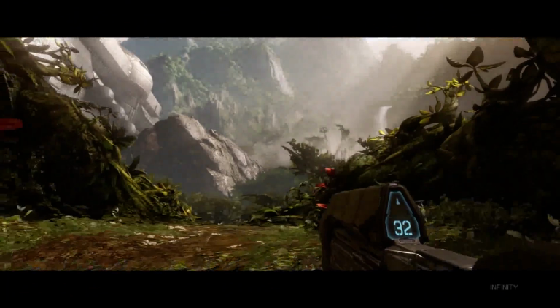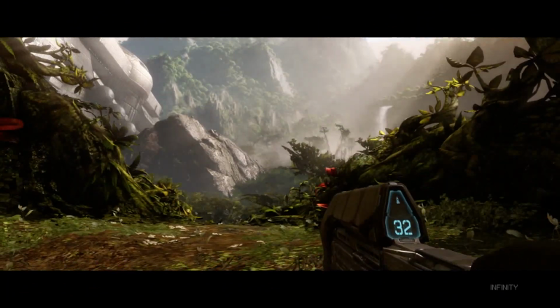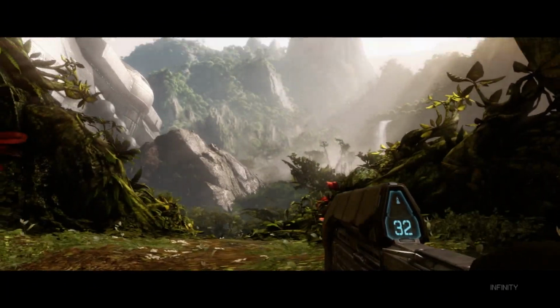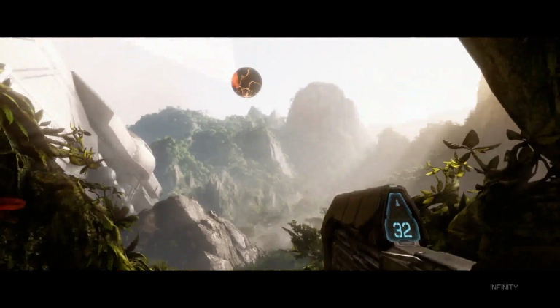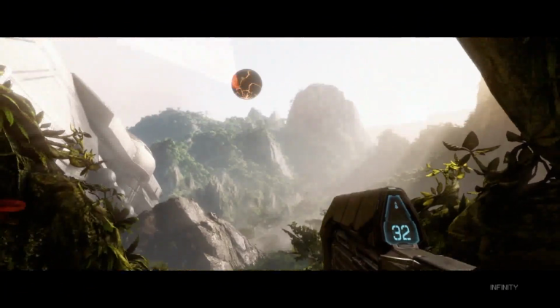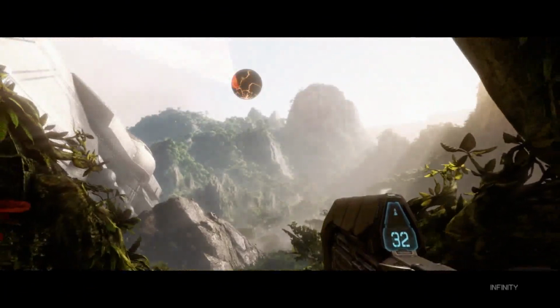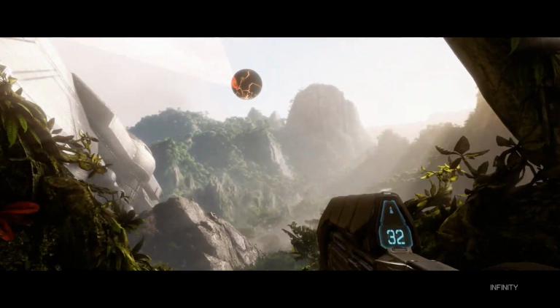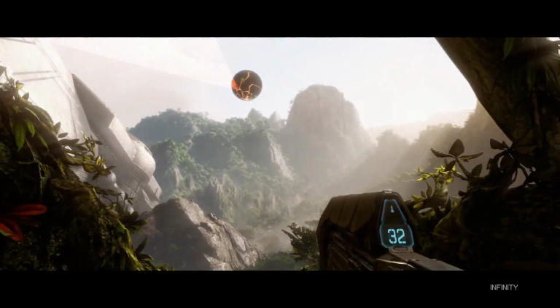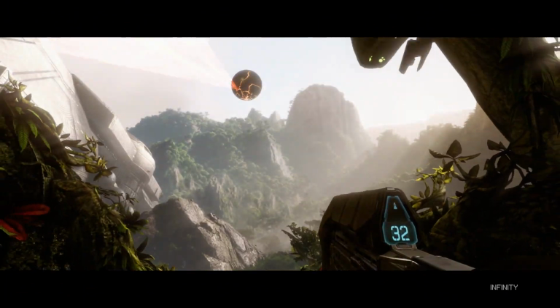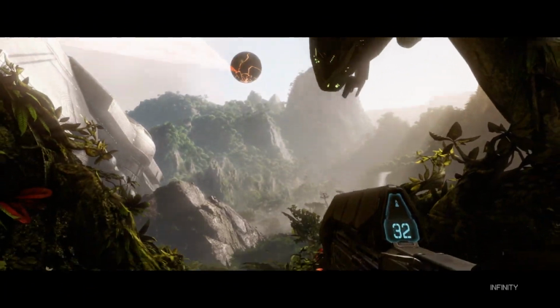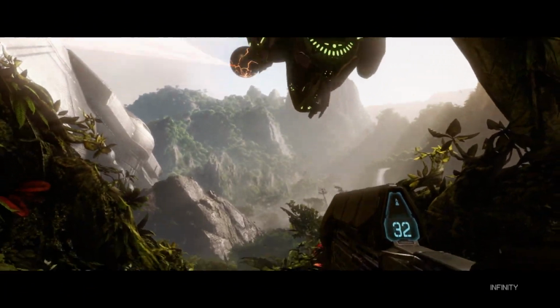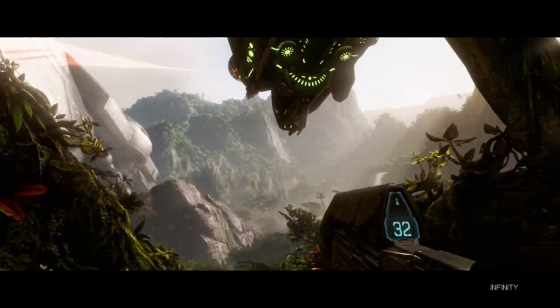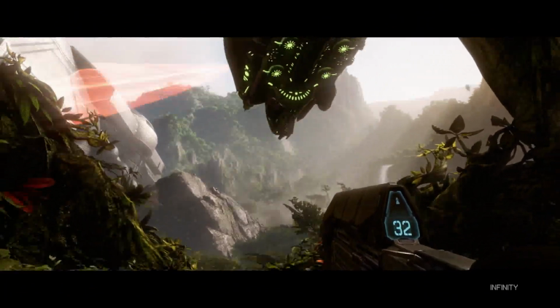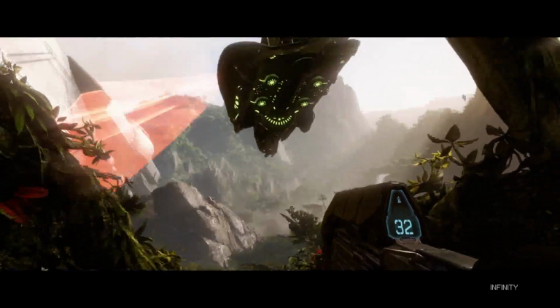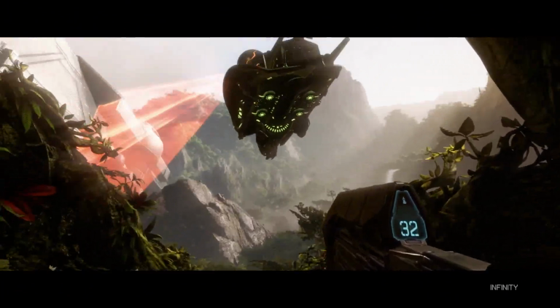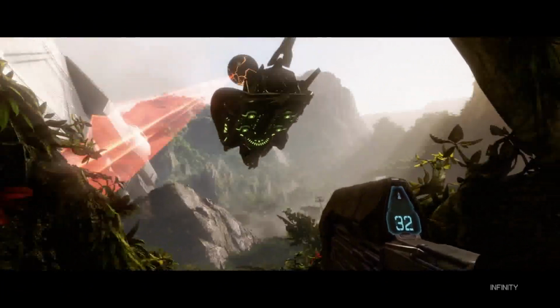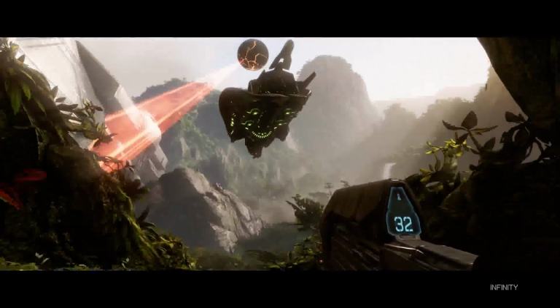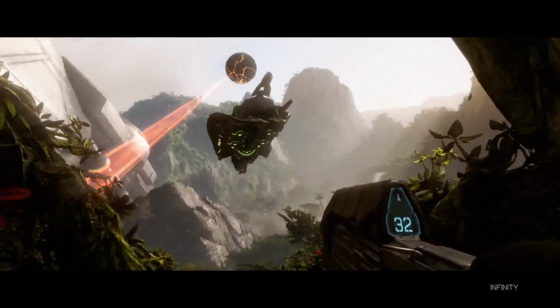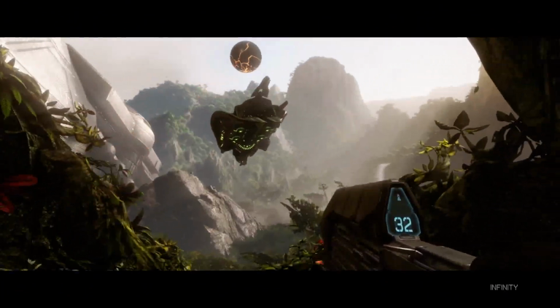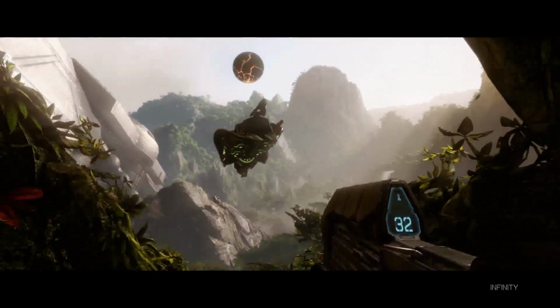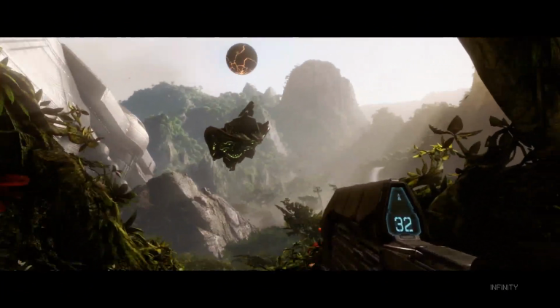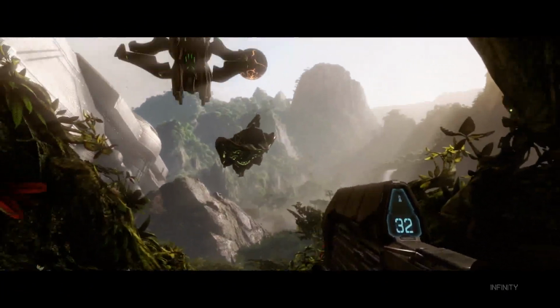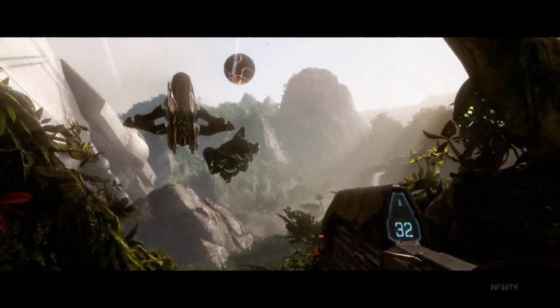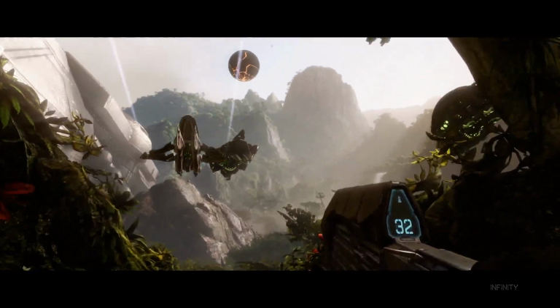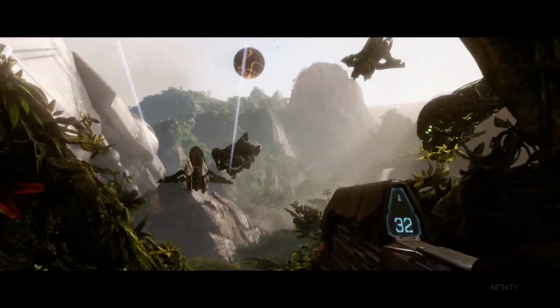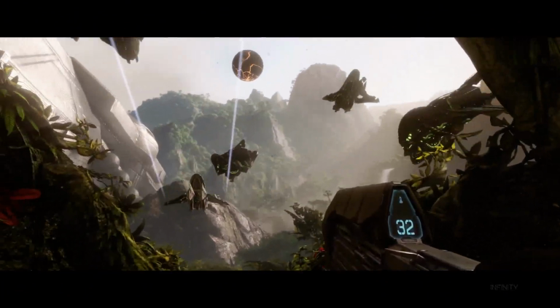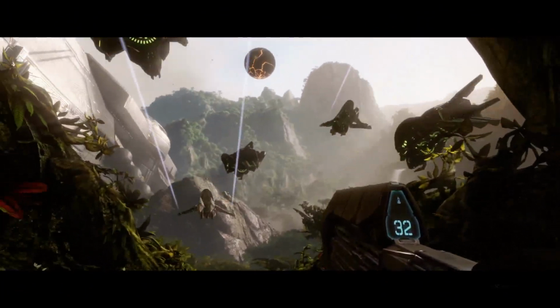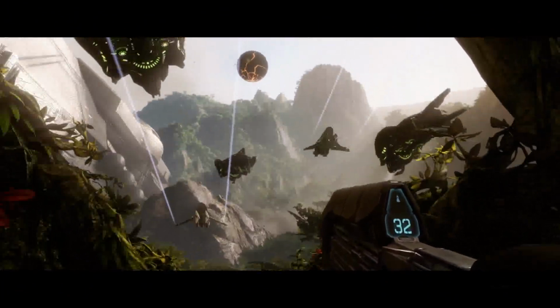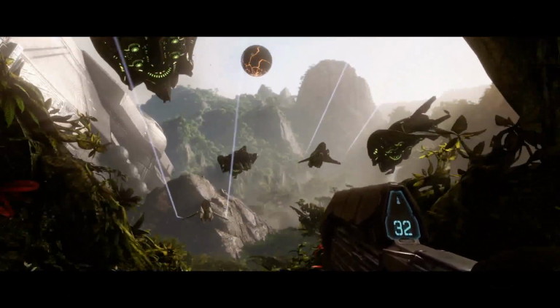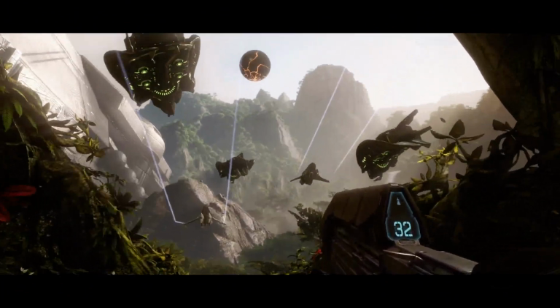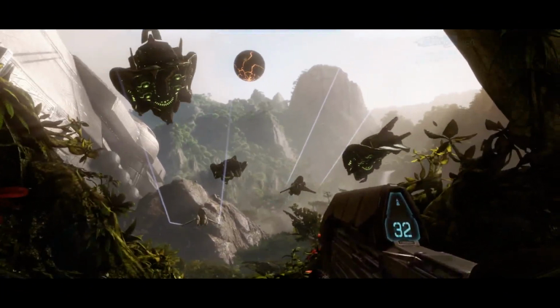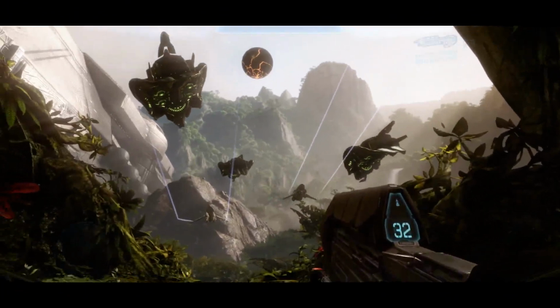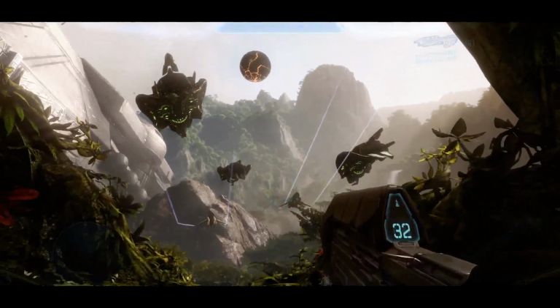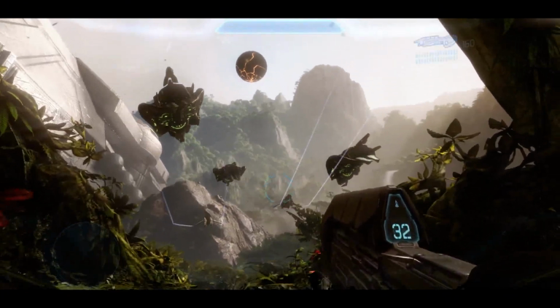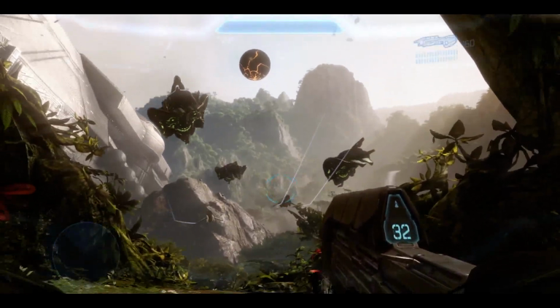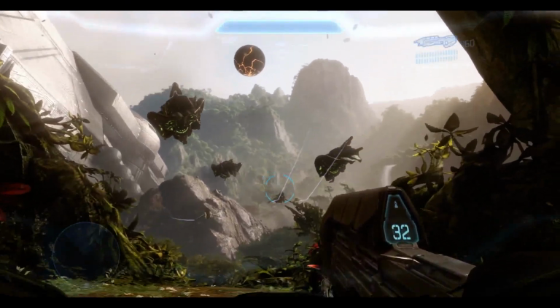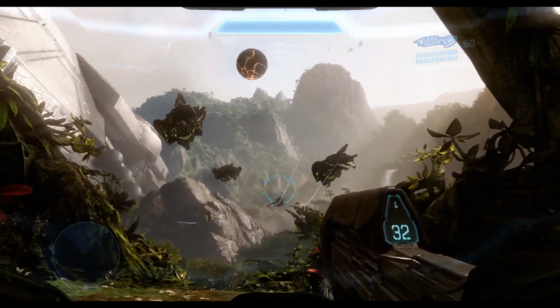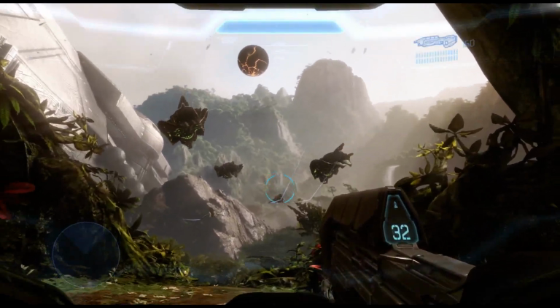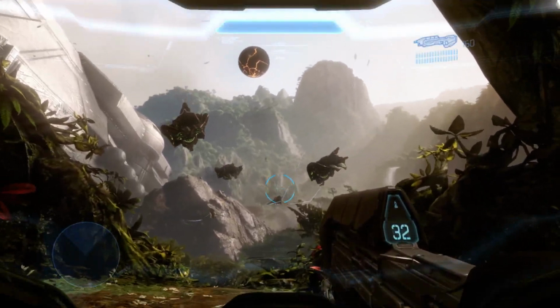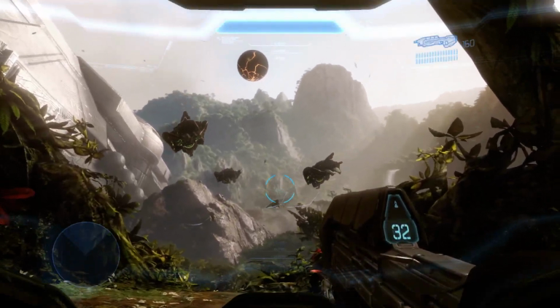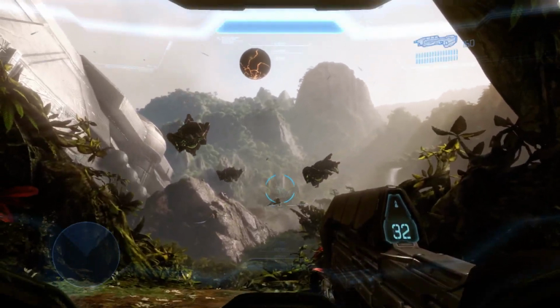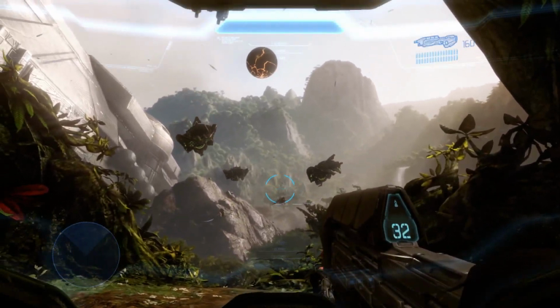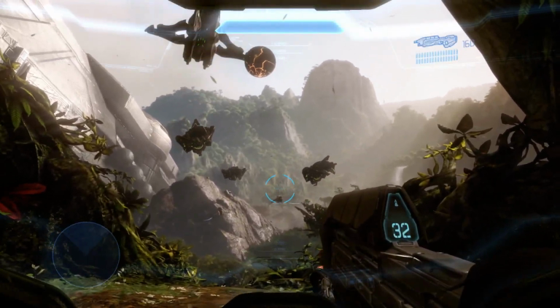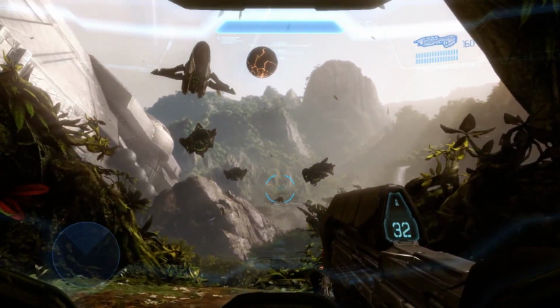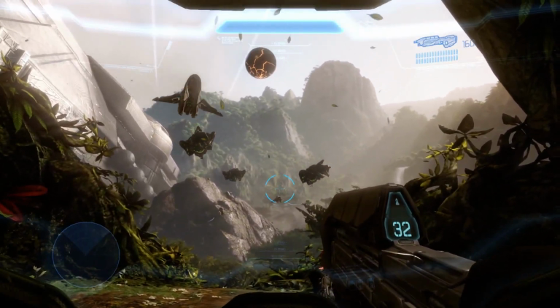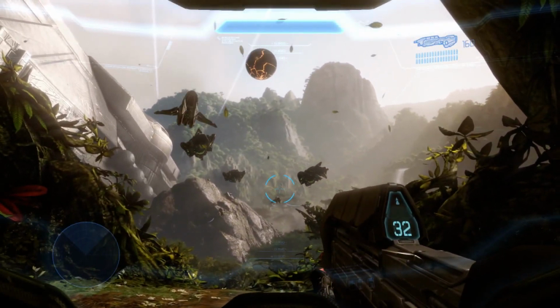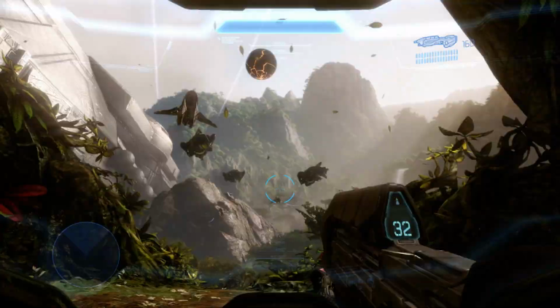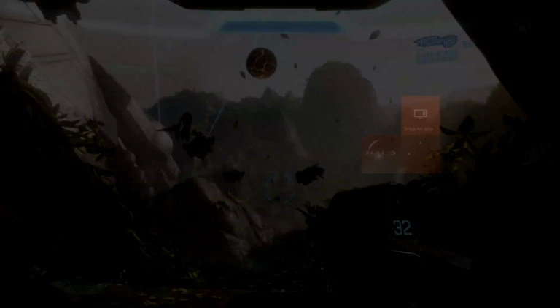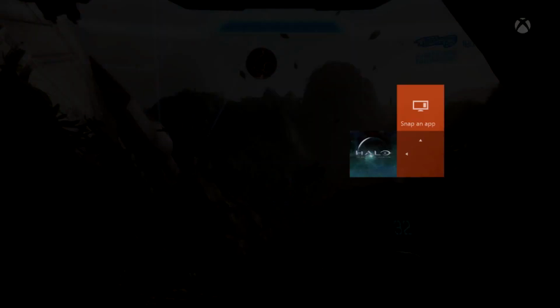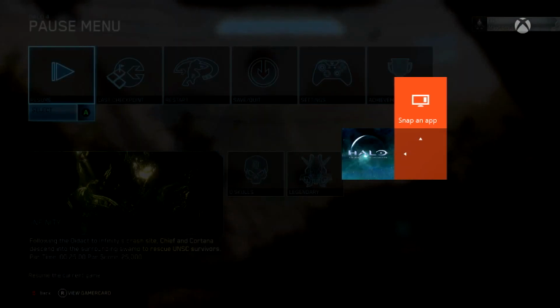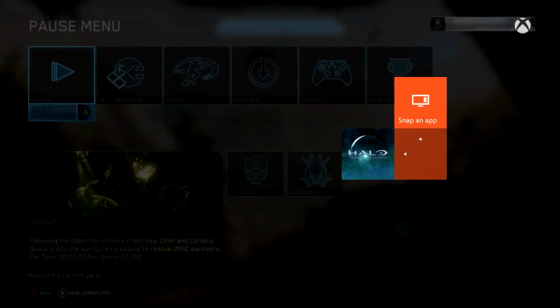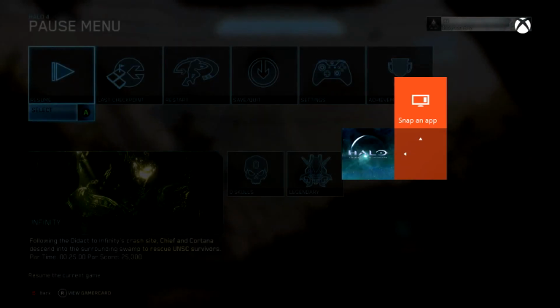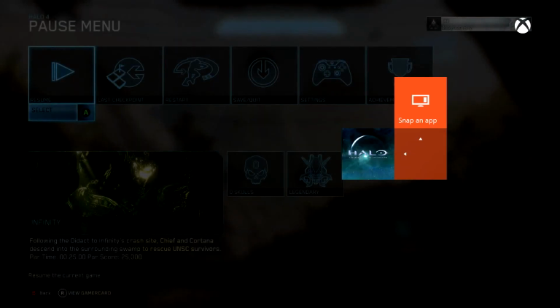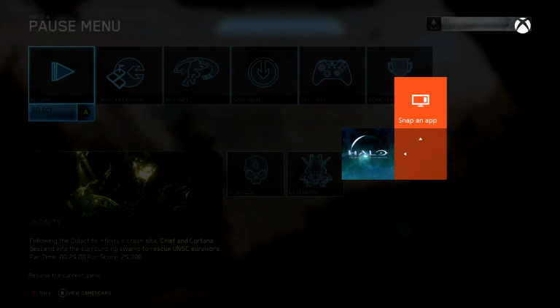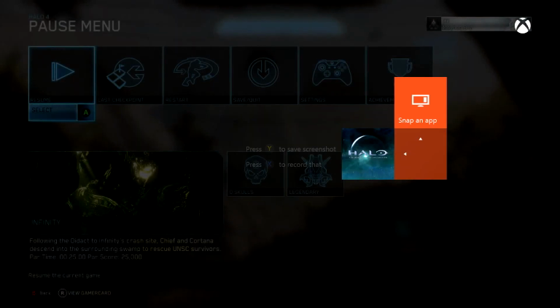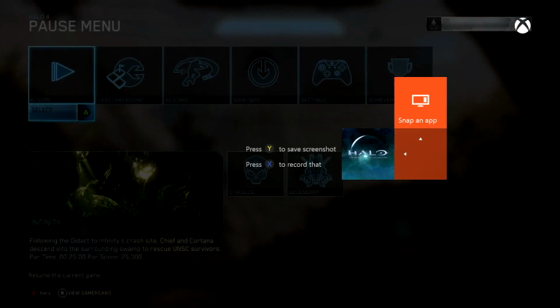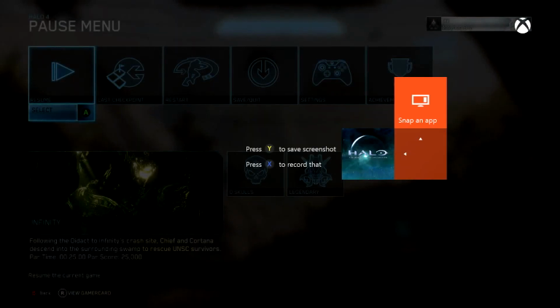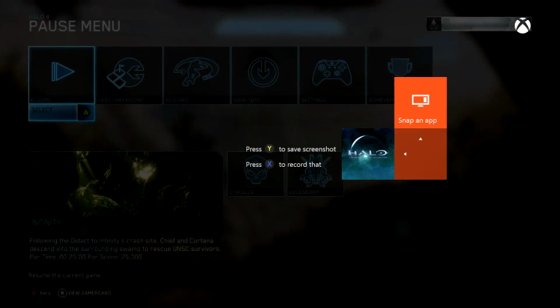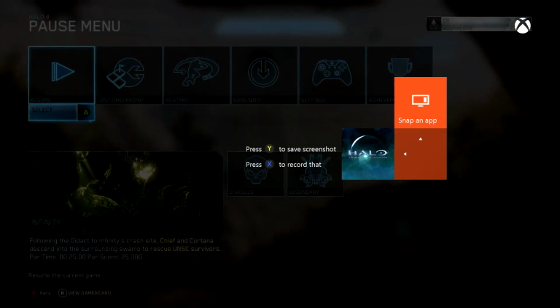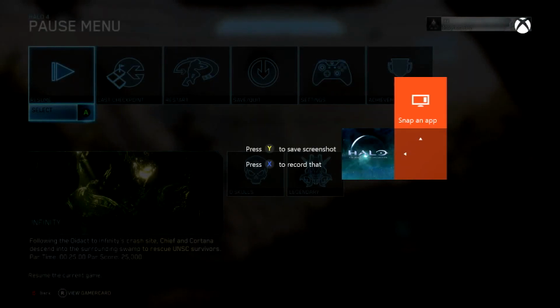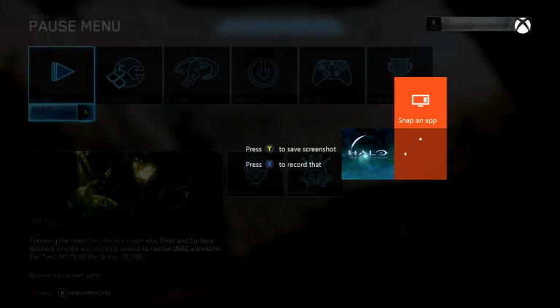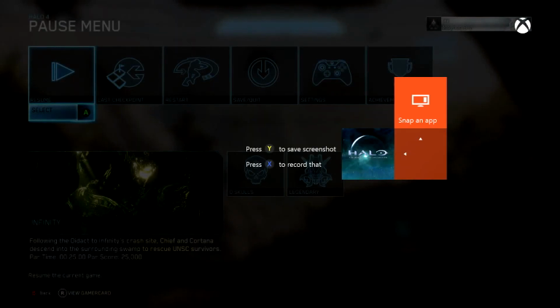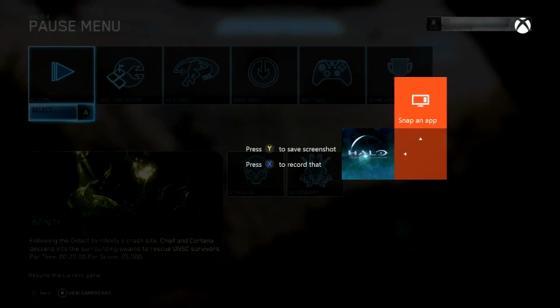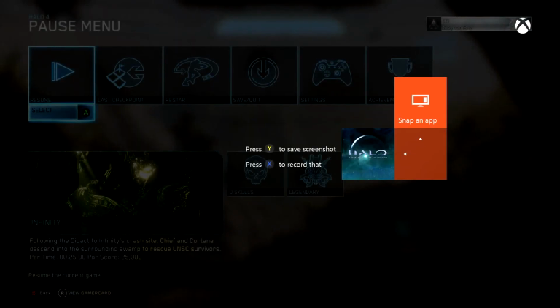You want to go into the game of your choice. I want to take a screenshot of it. You want to double tap the Xbox button on your controller.